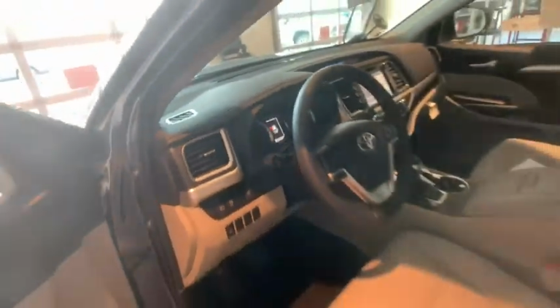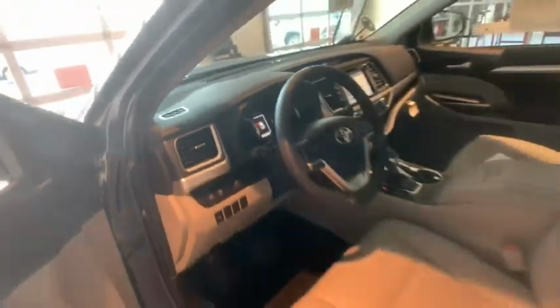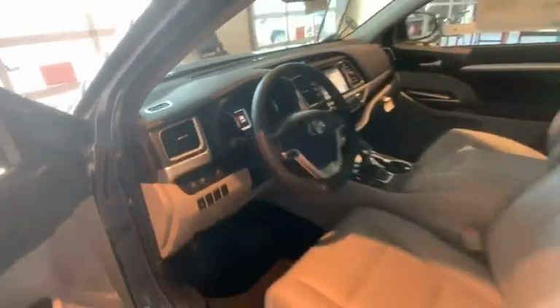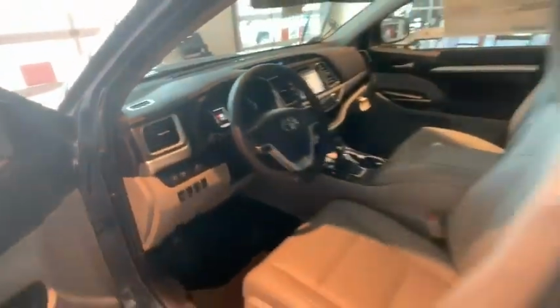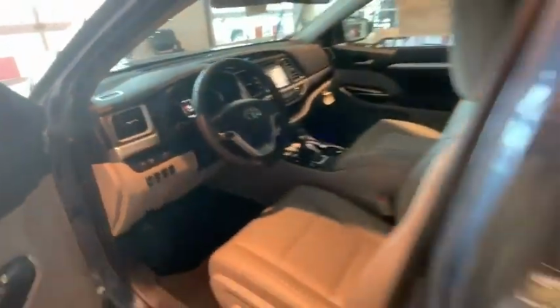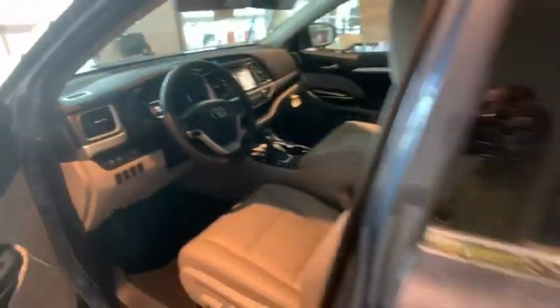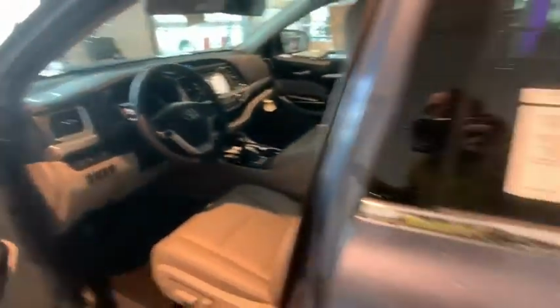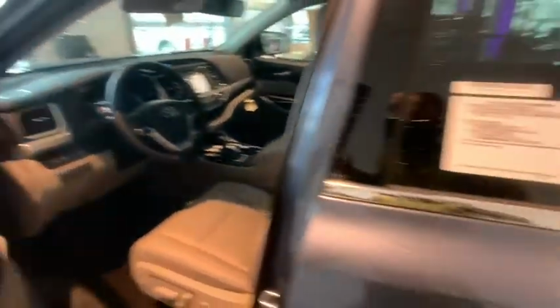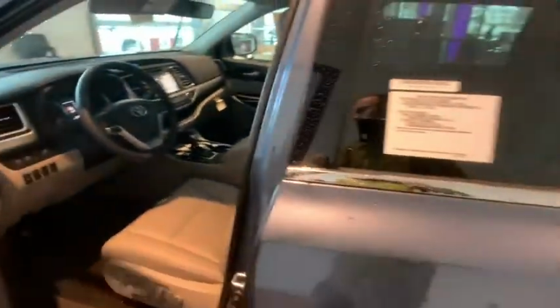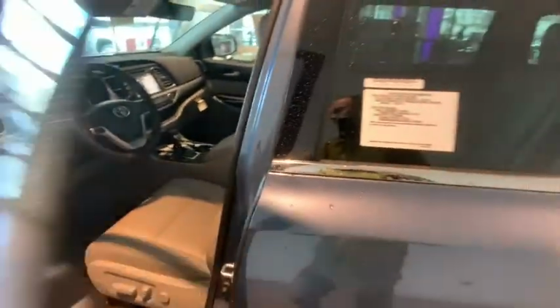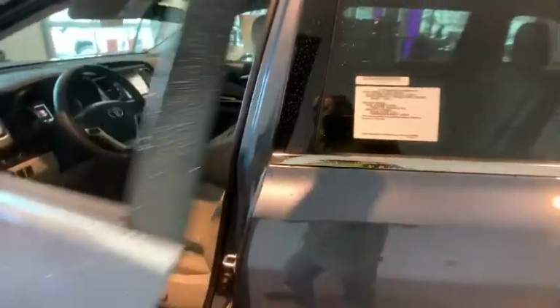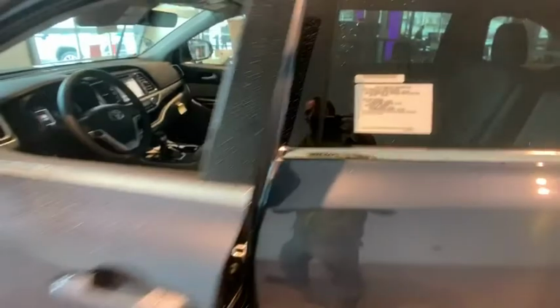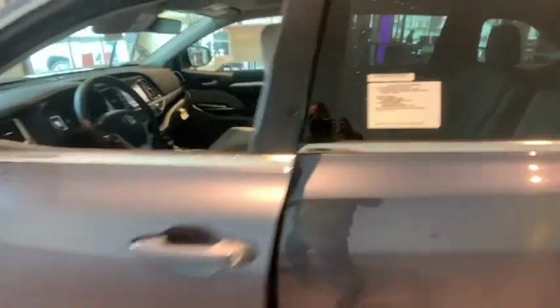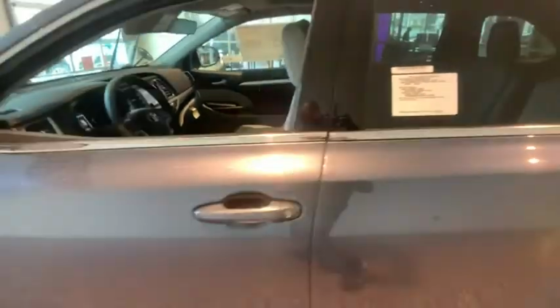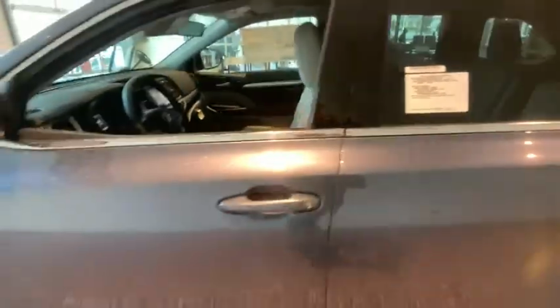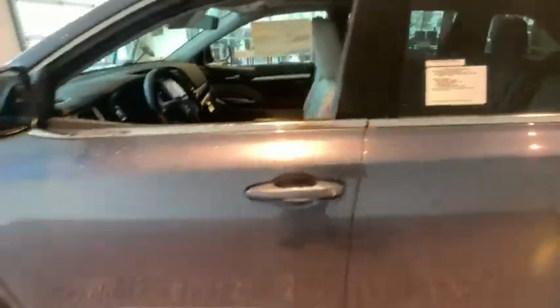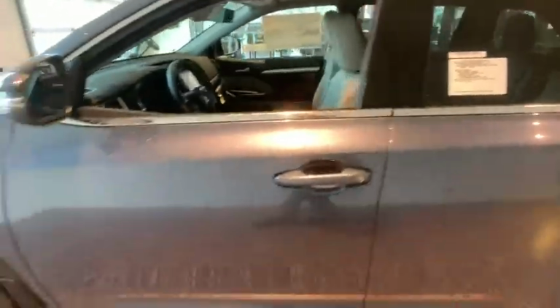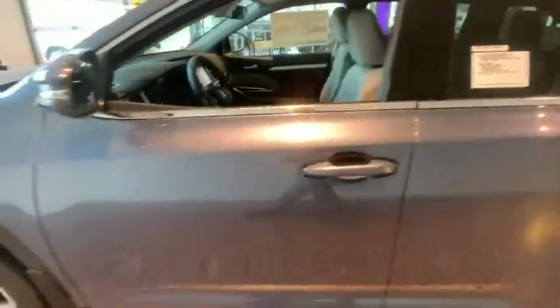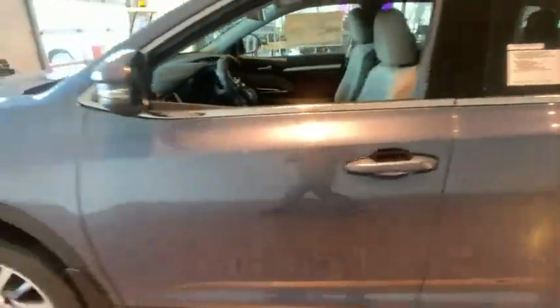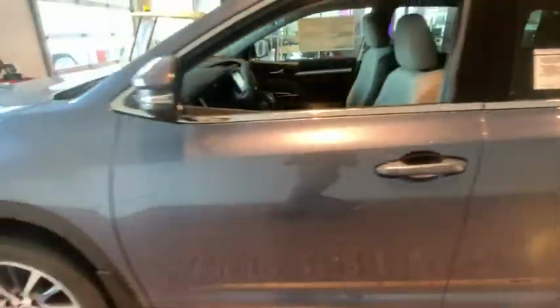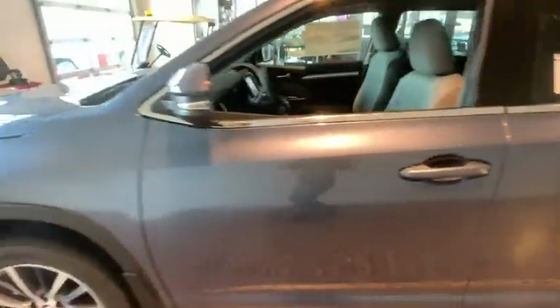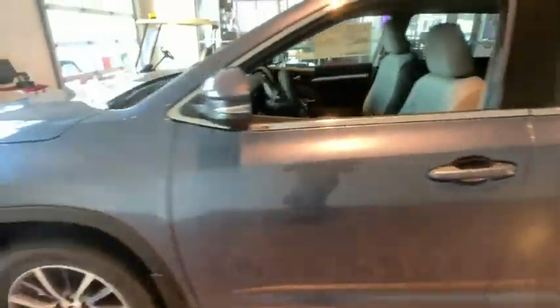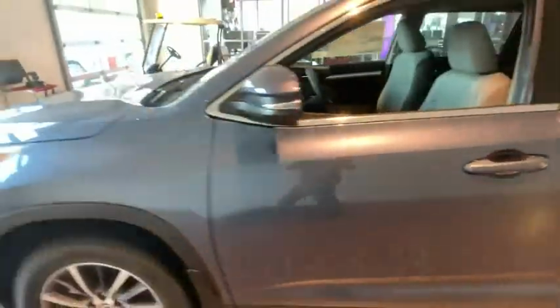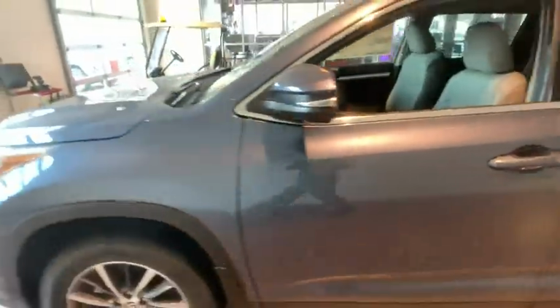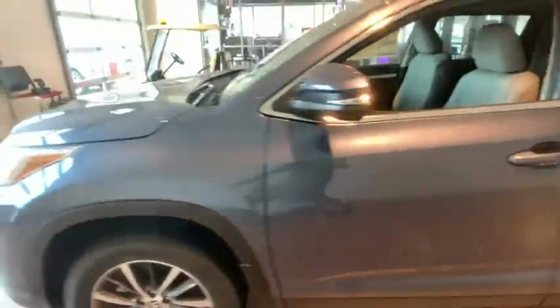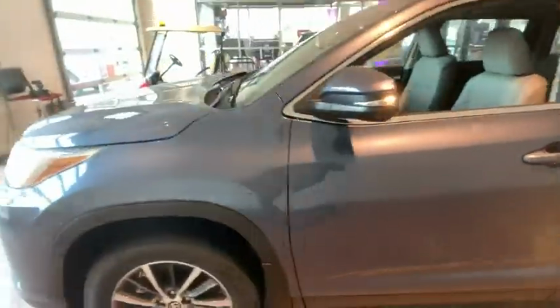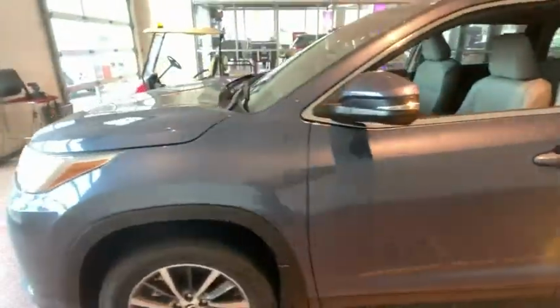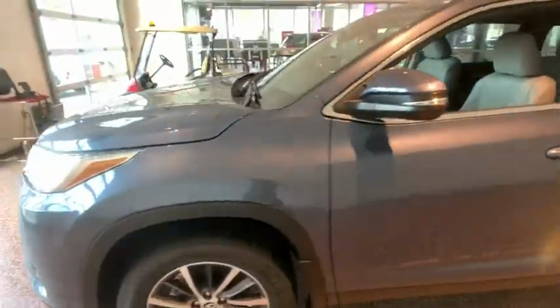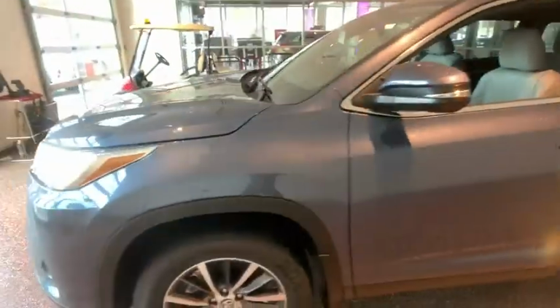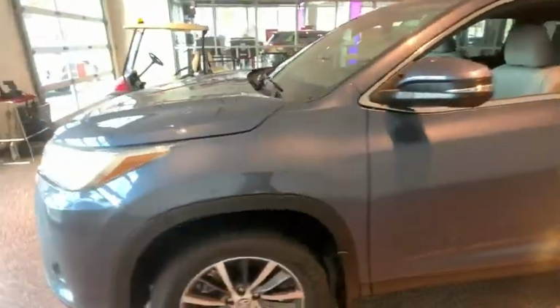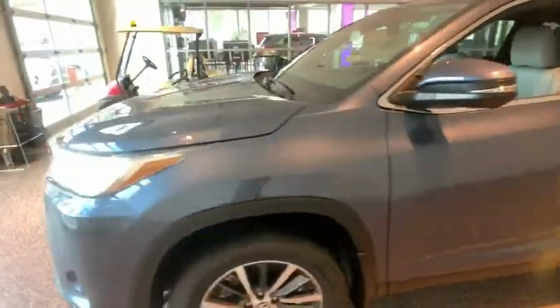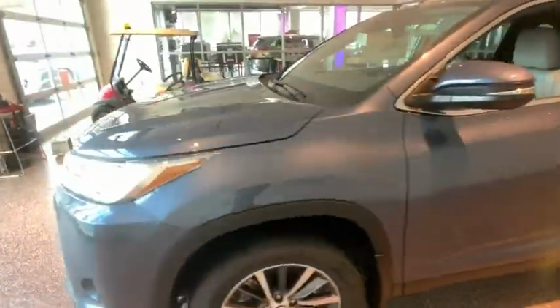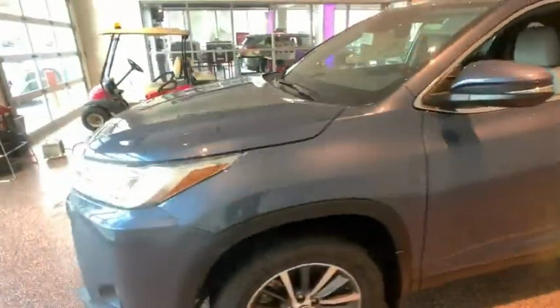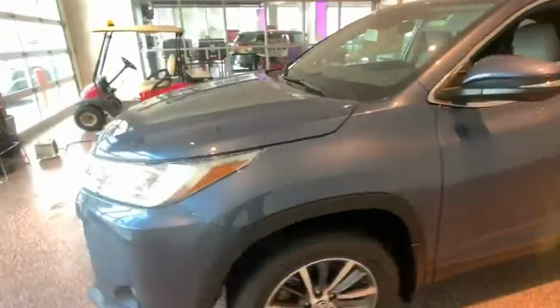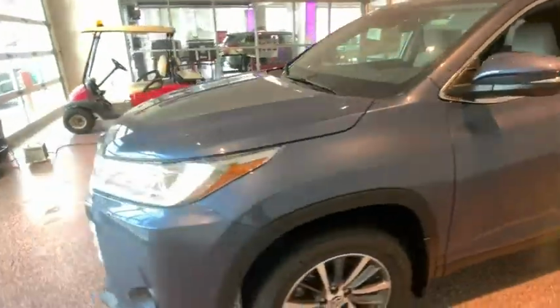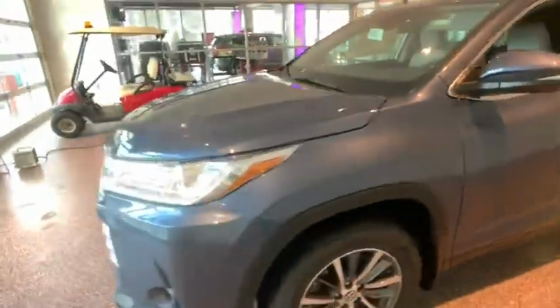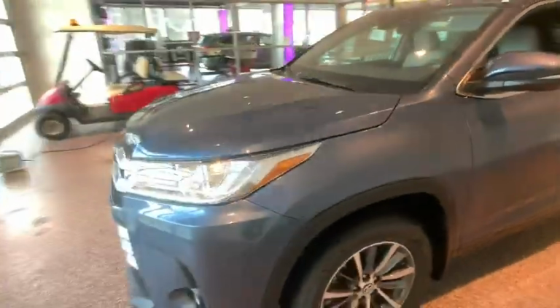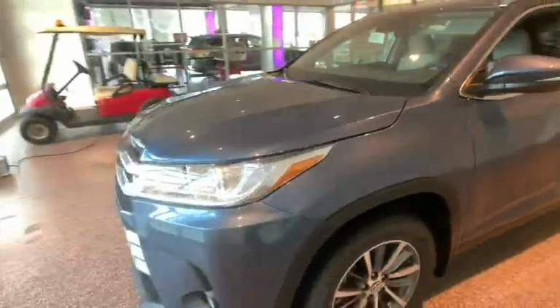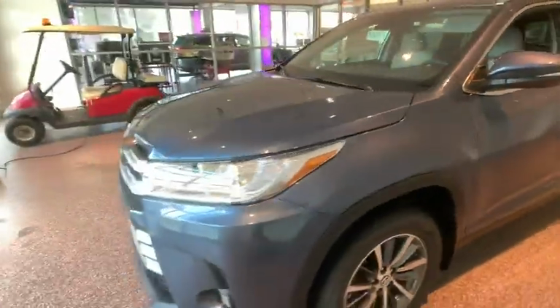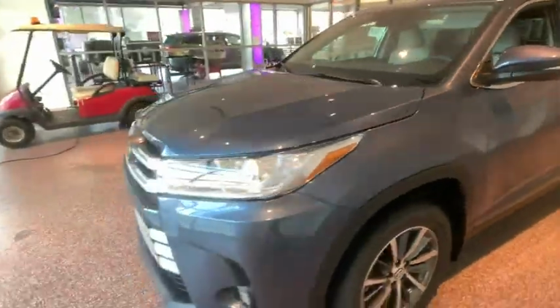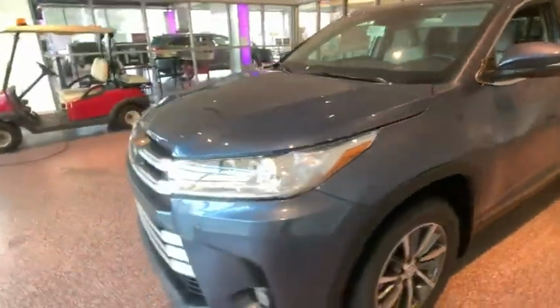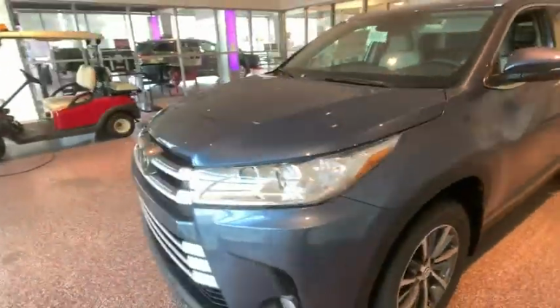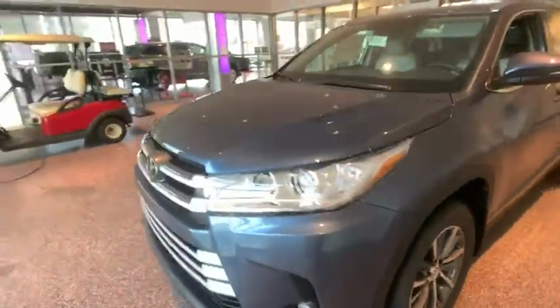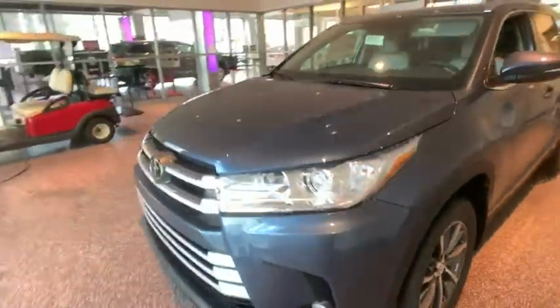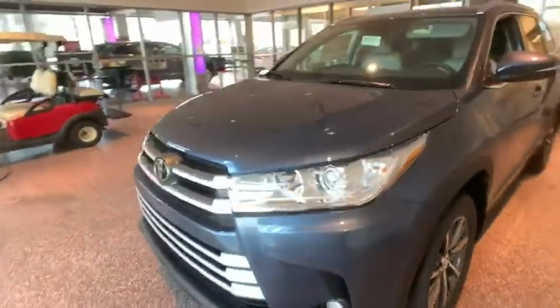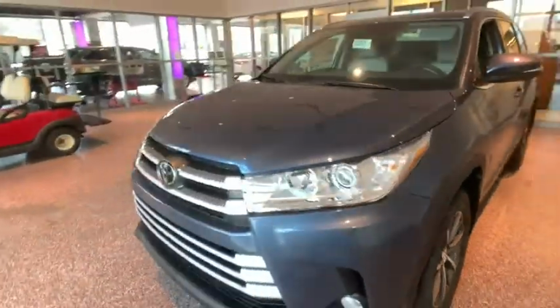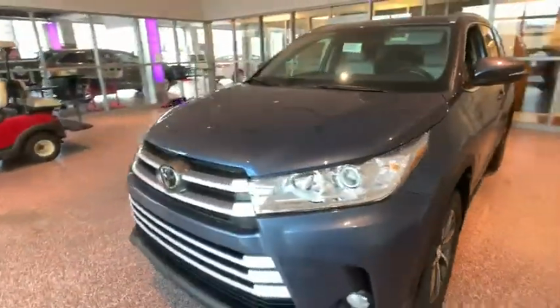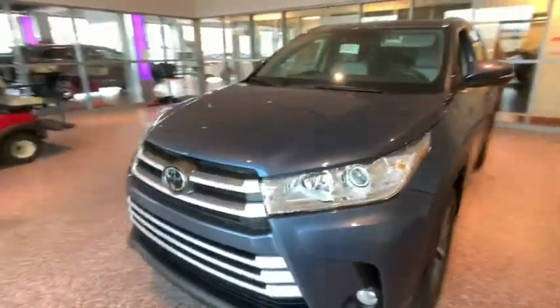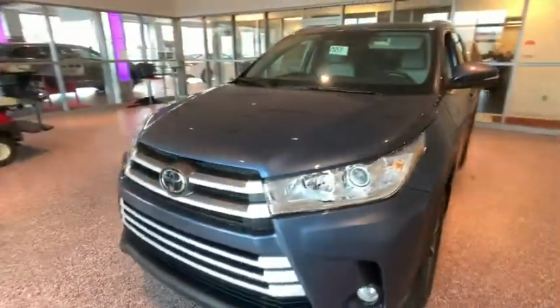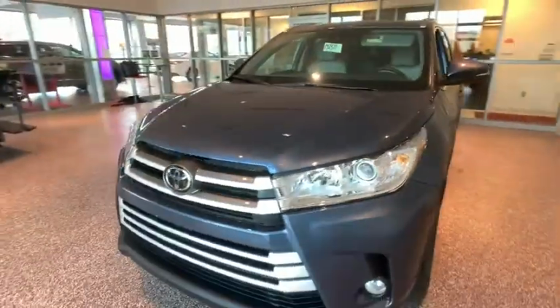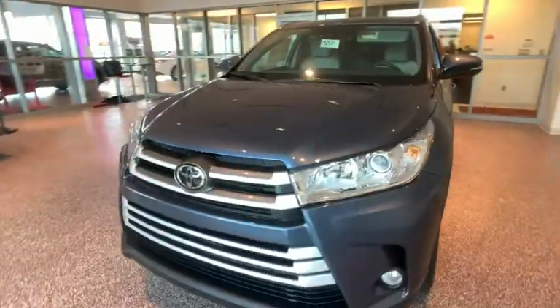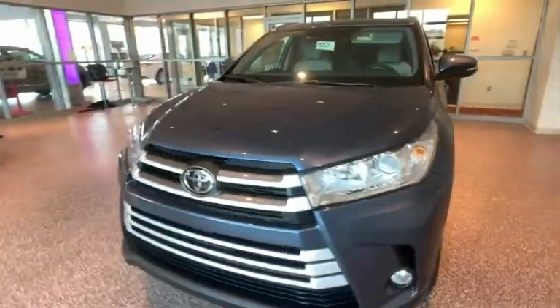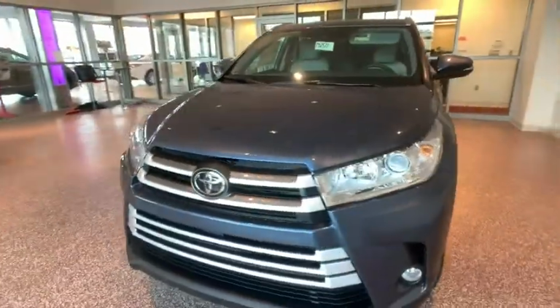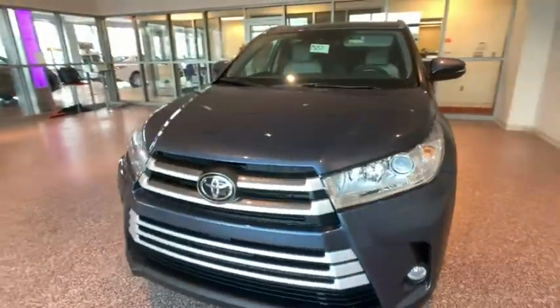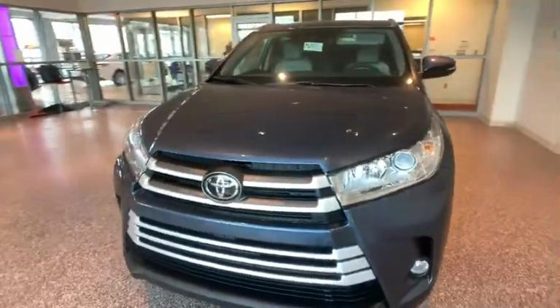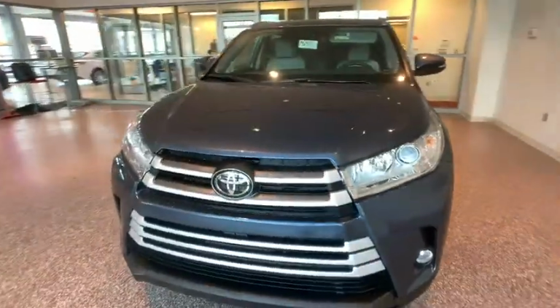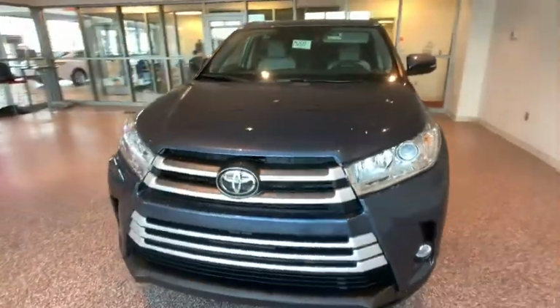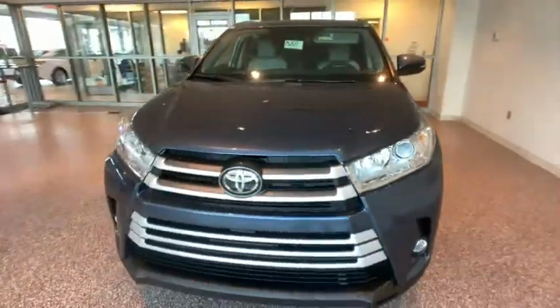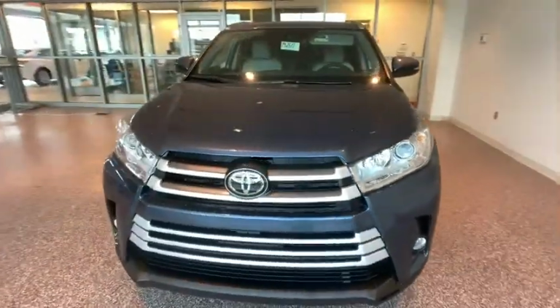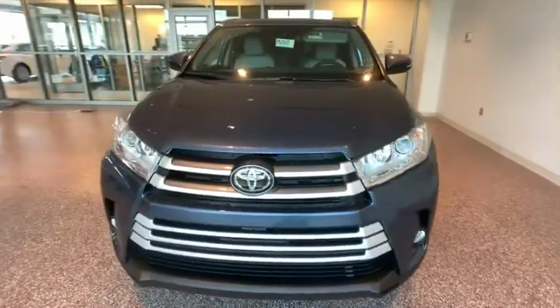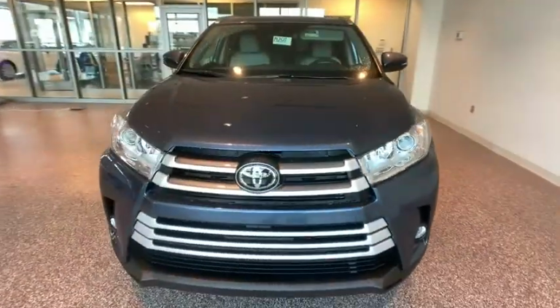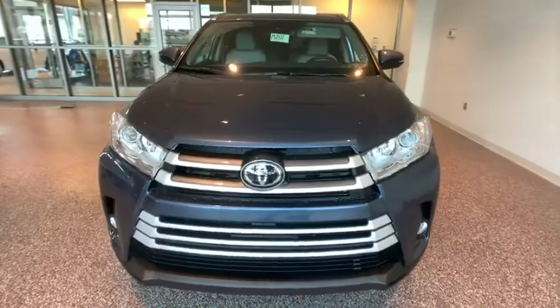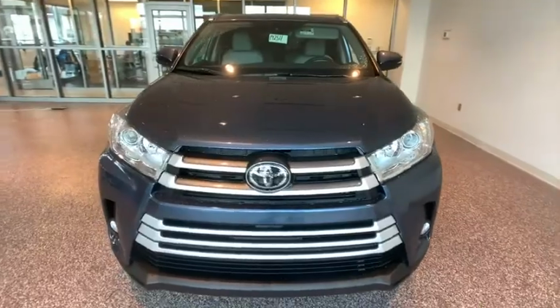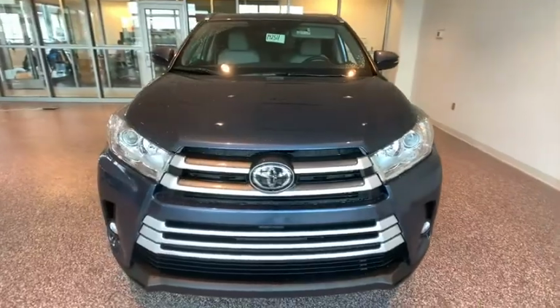Four-wheel disc brakes, universal garage door opener, trip computer, electronic stability control, CD player.